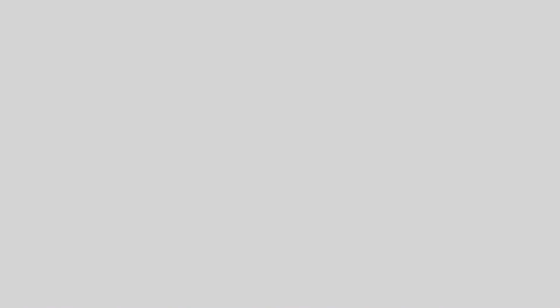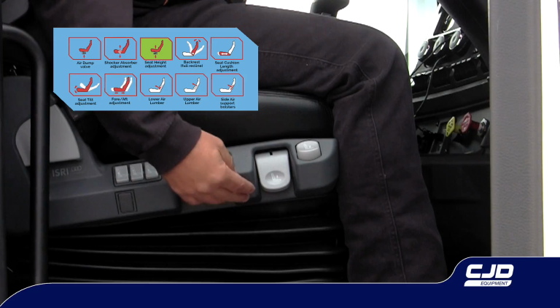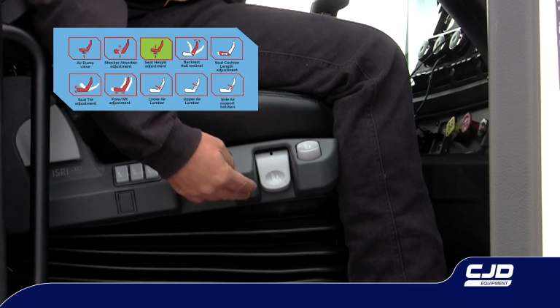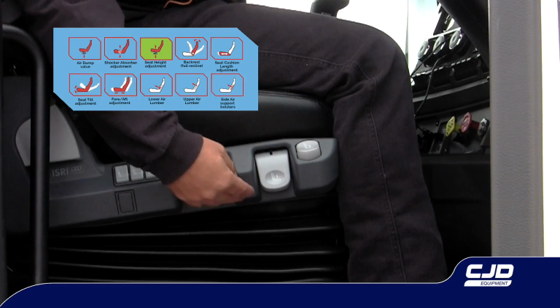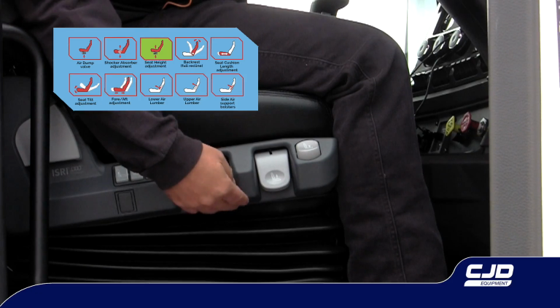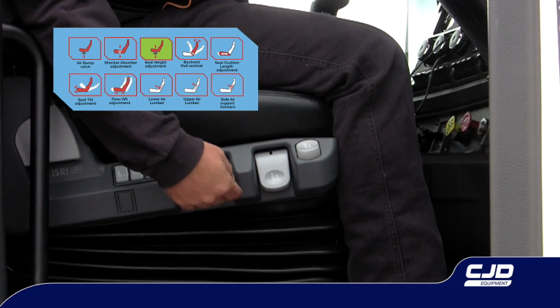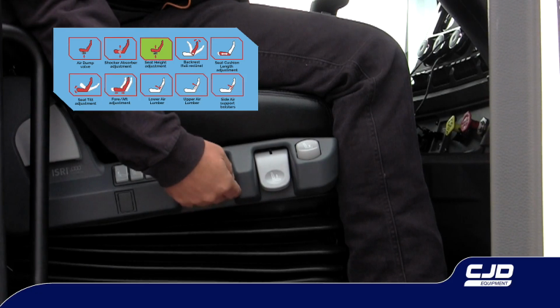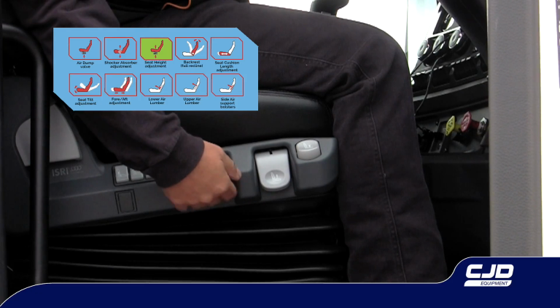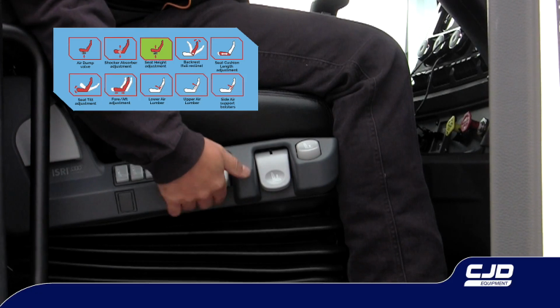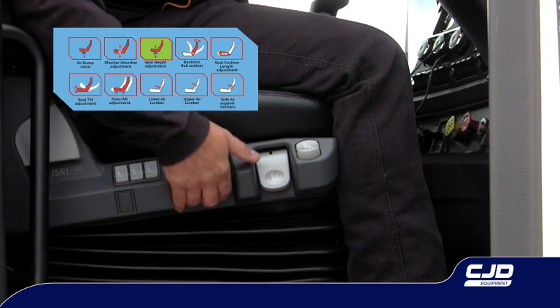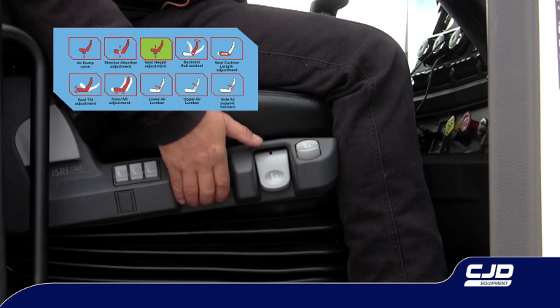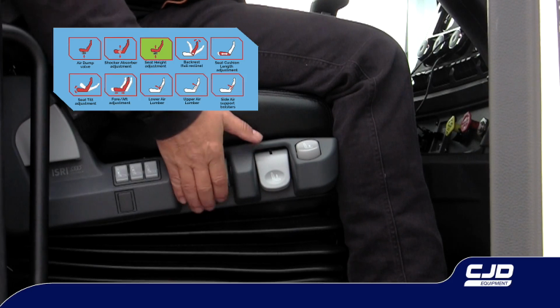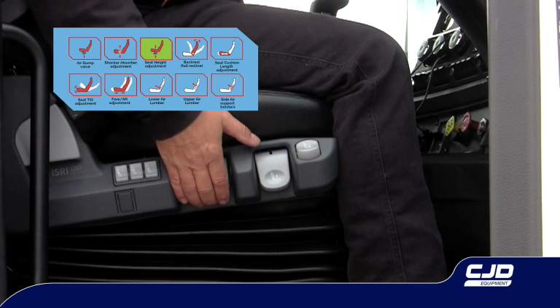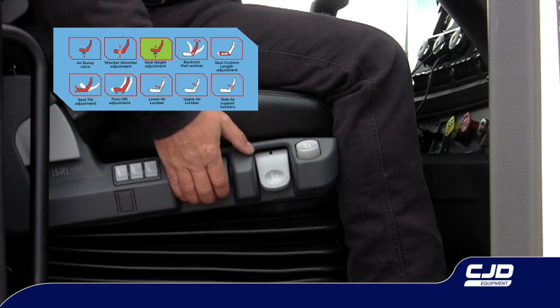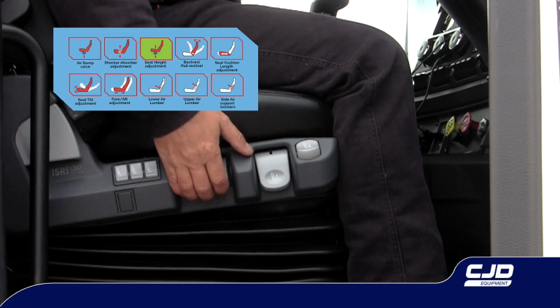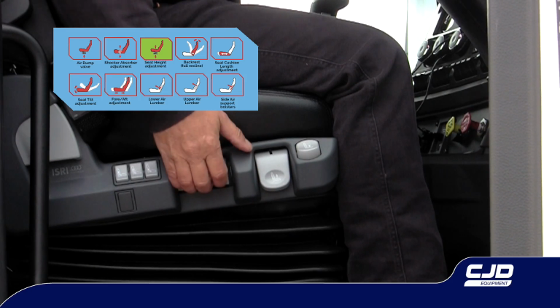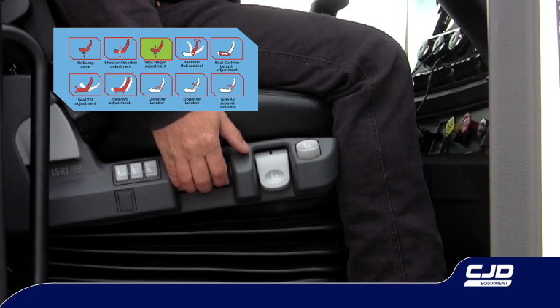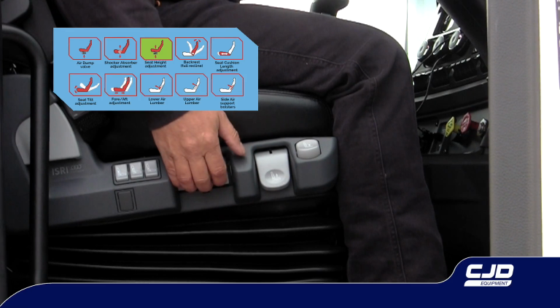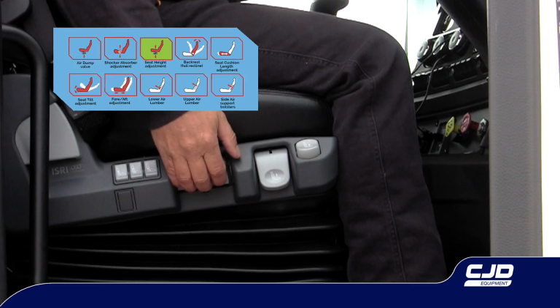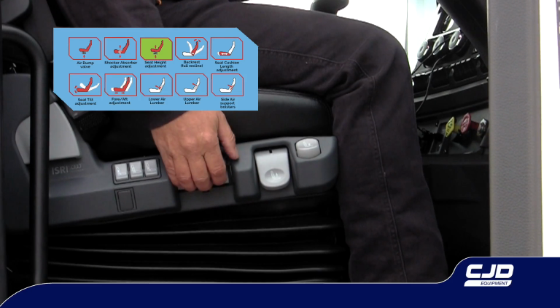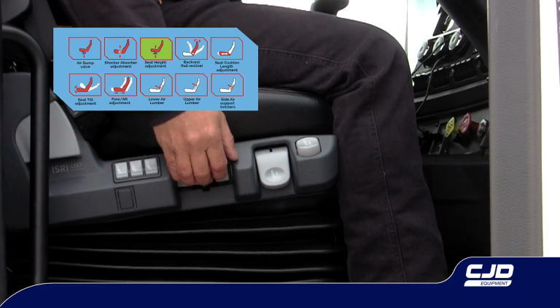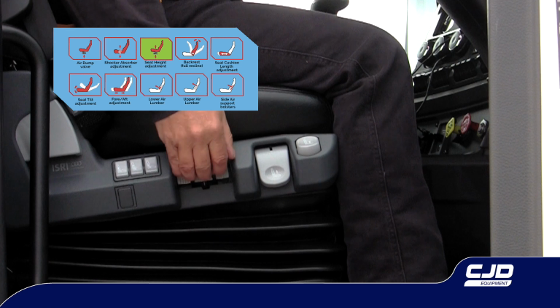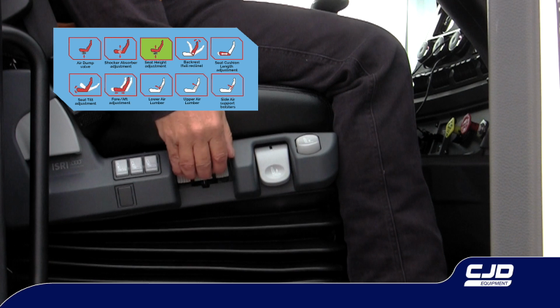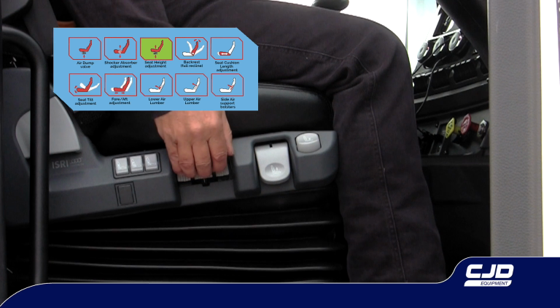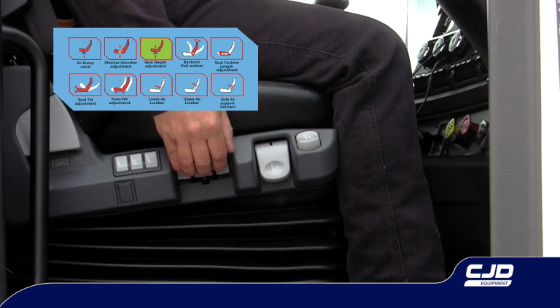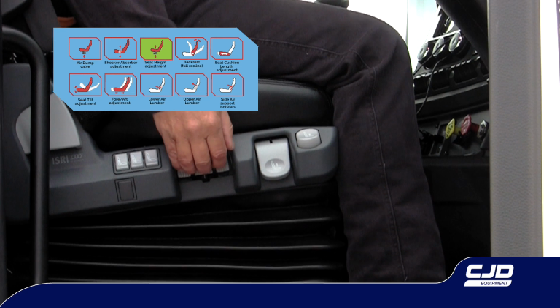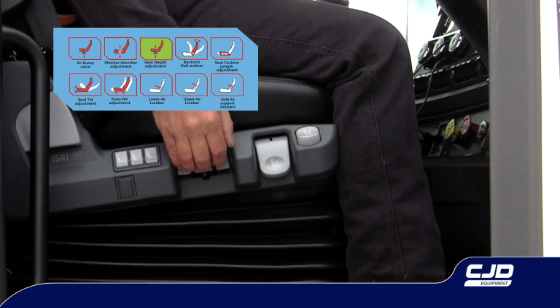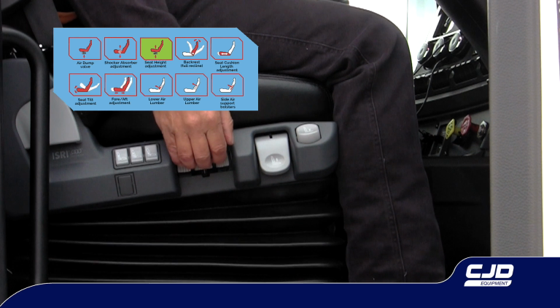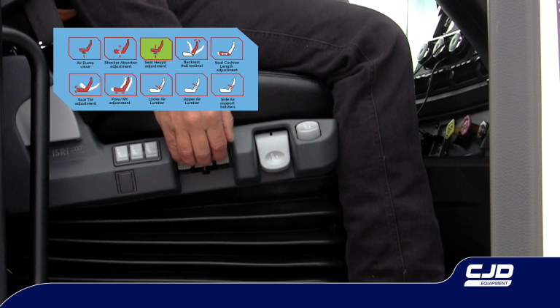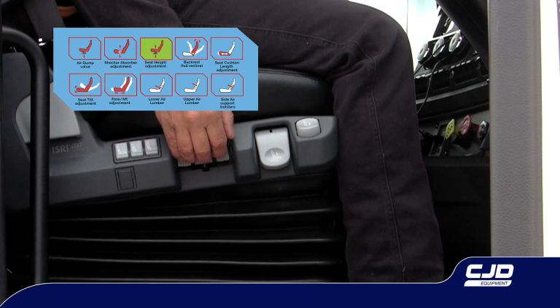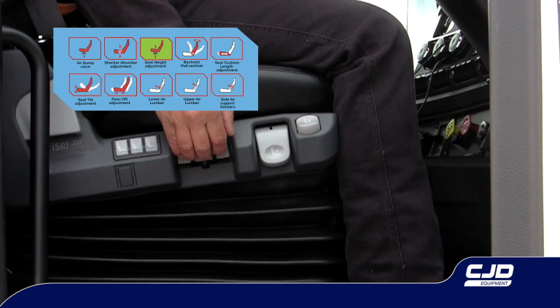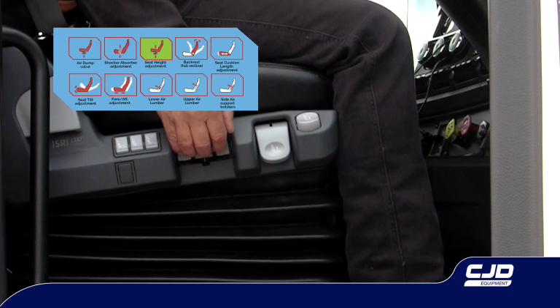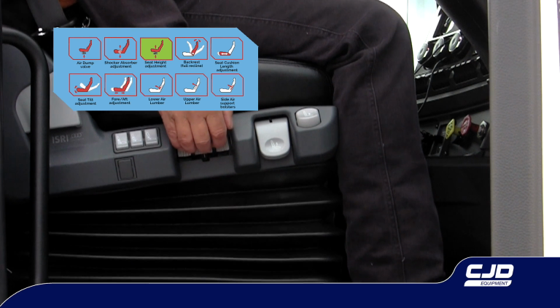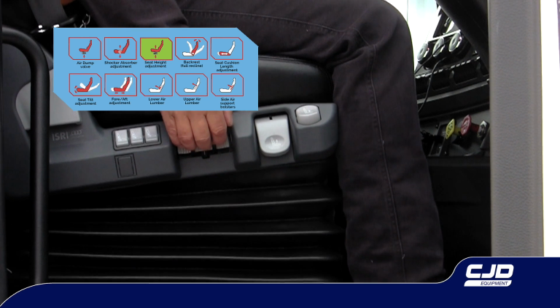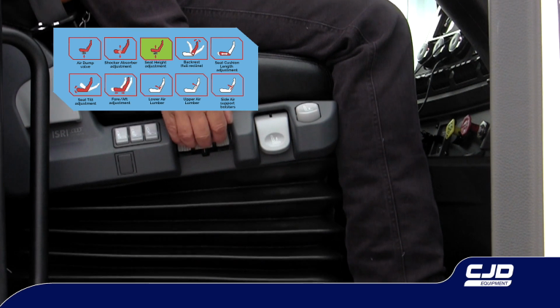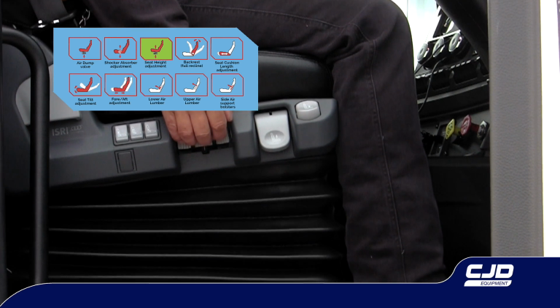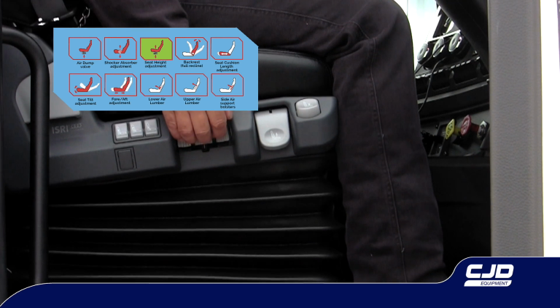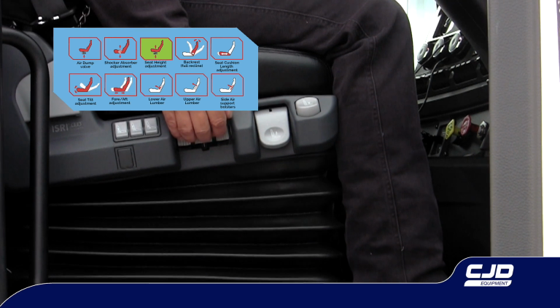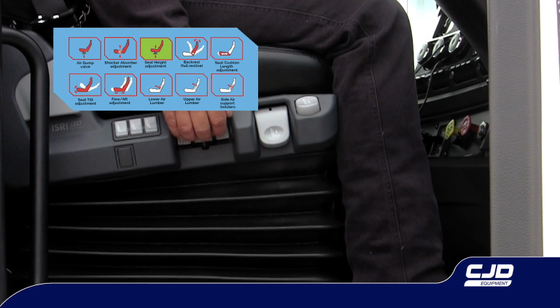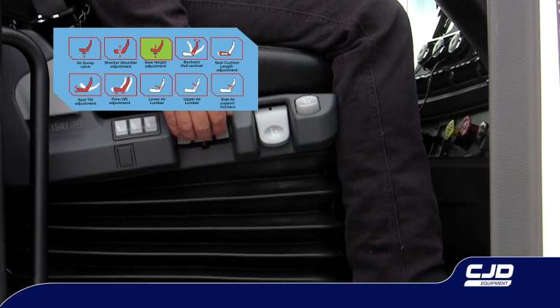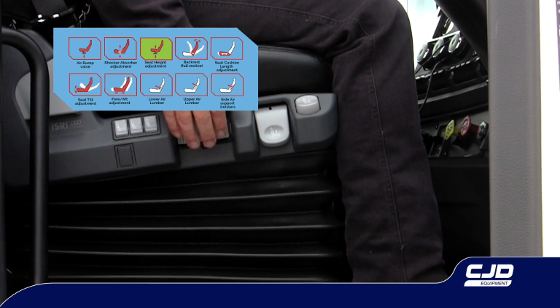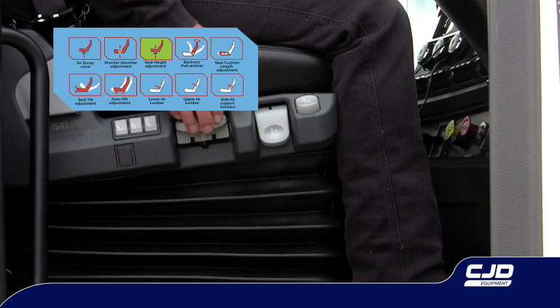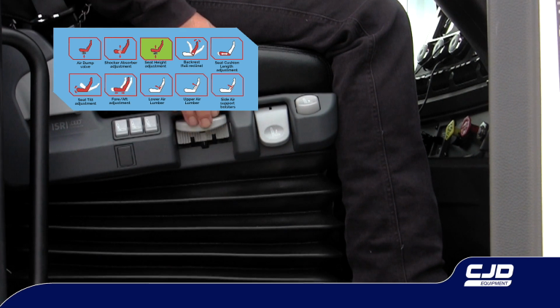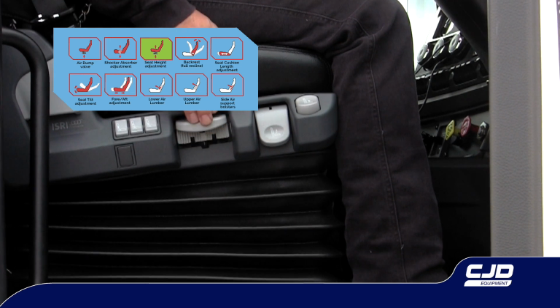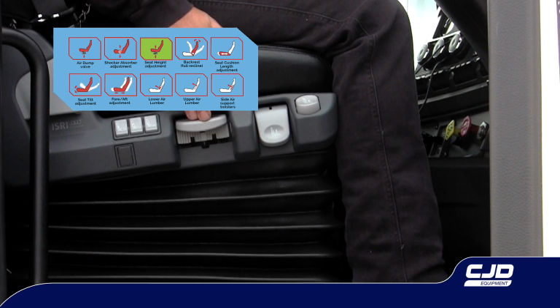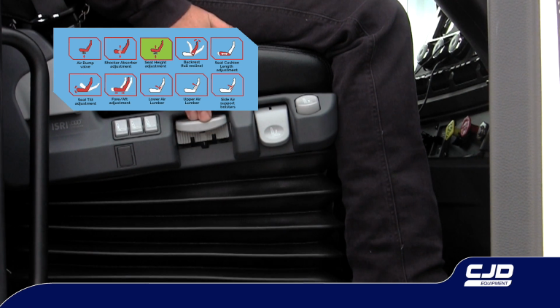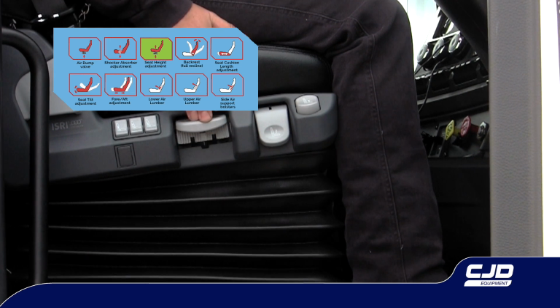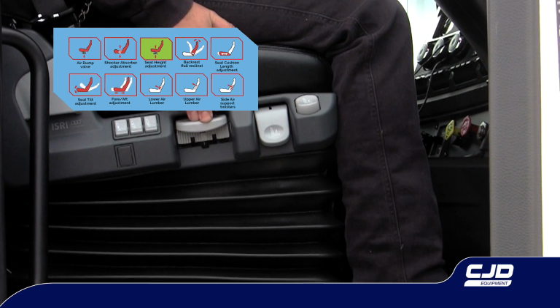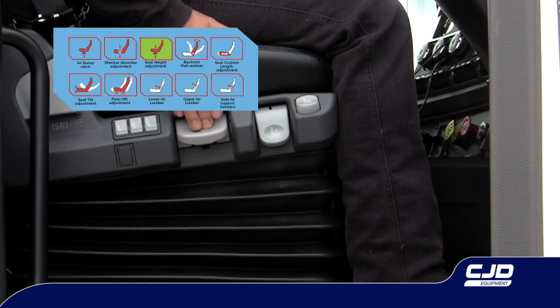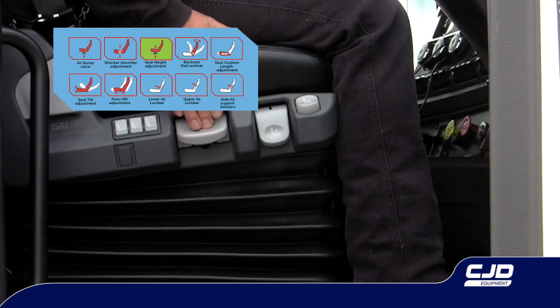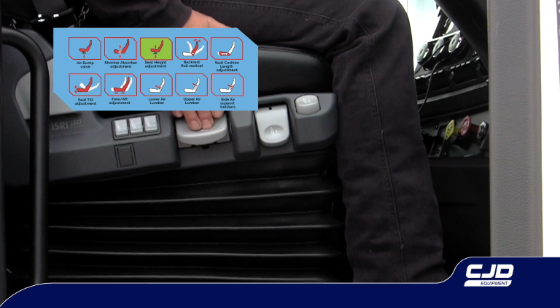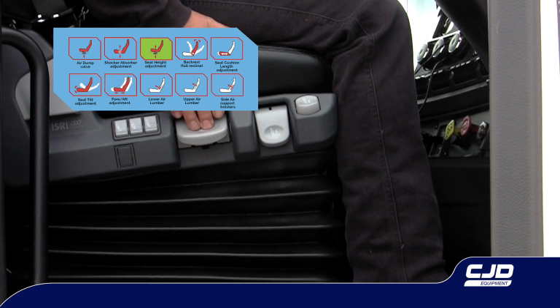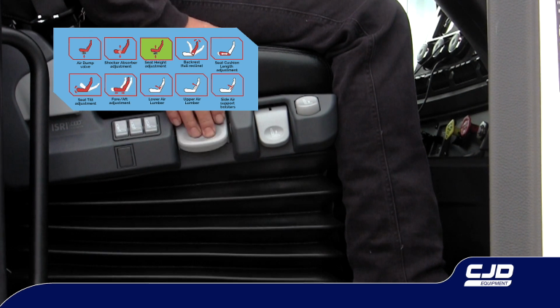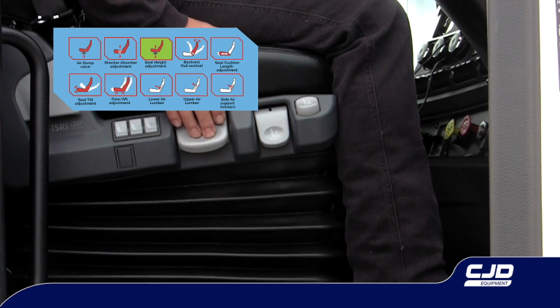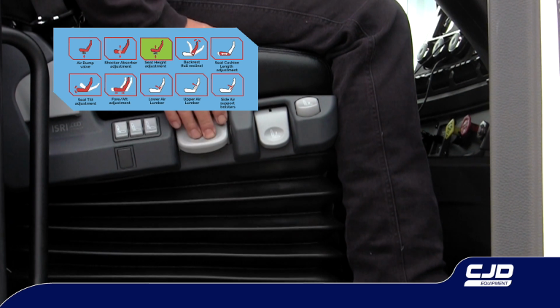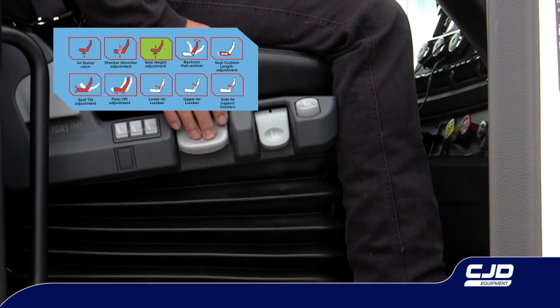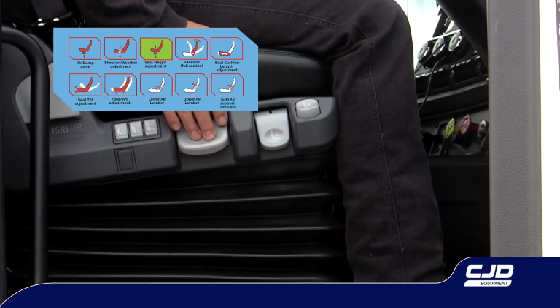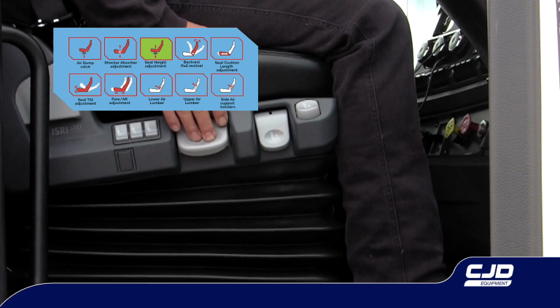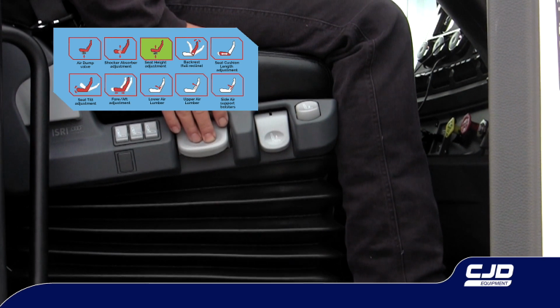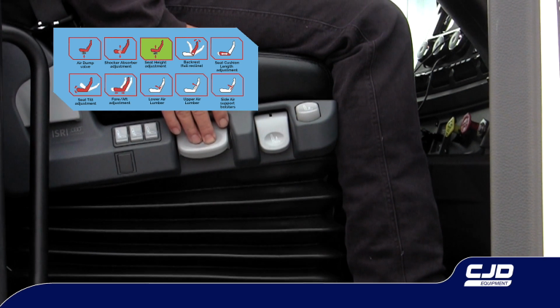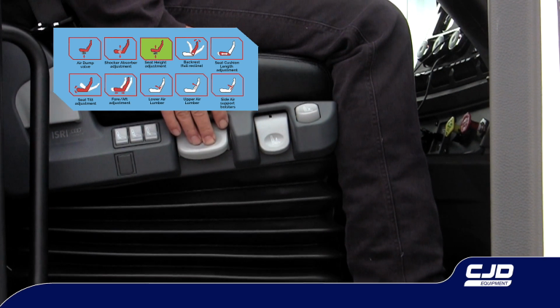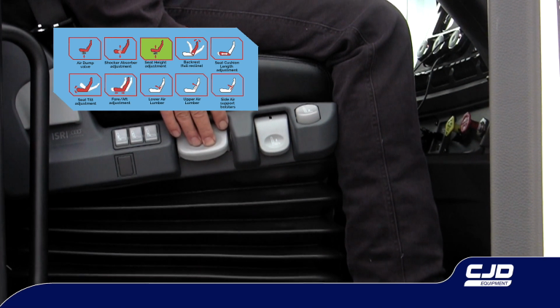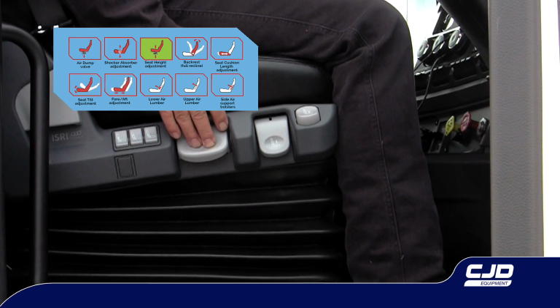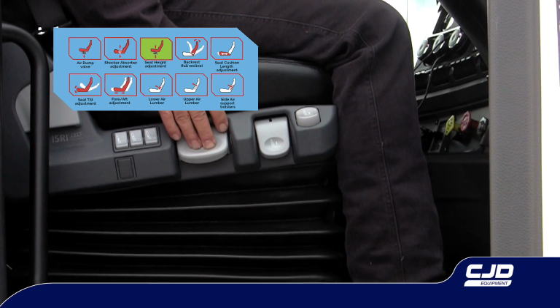Seat height adjustment. Gently pull the lever up to raise the seat height. Gently push the lever down to lower the seat height.